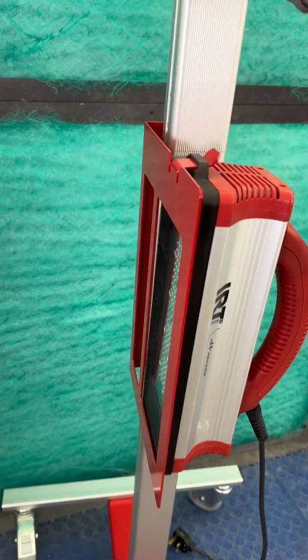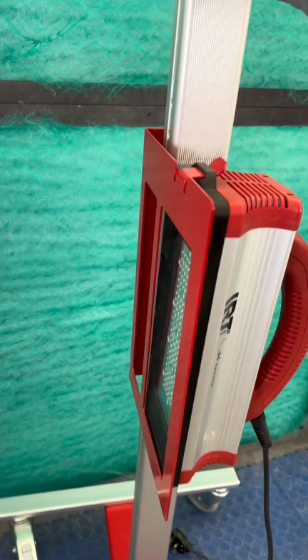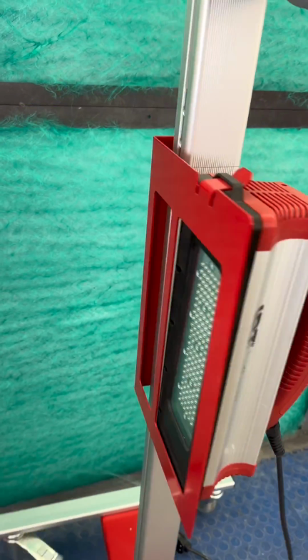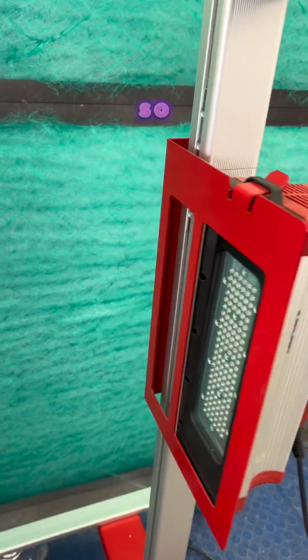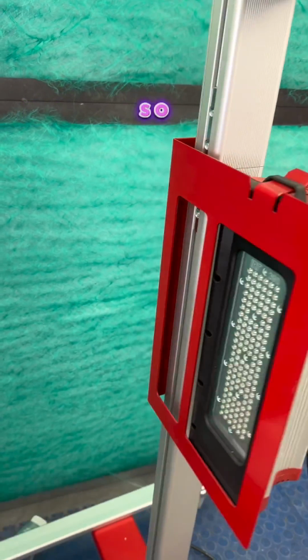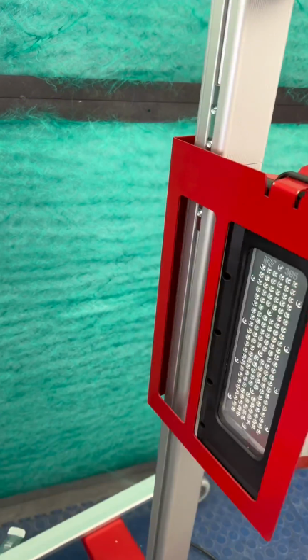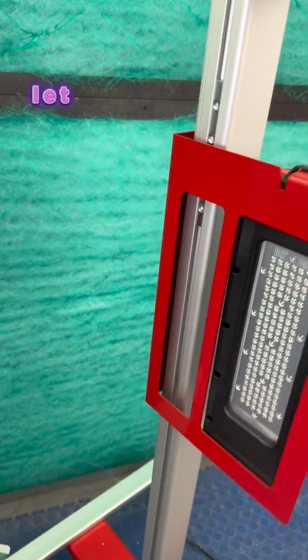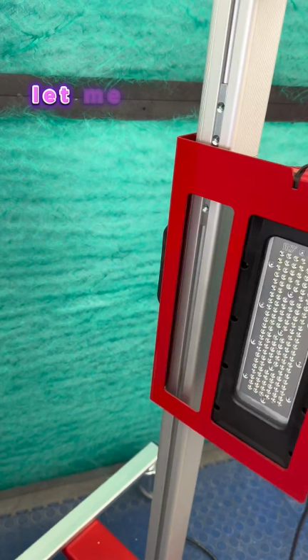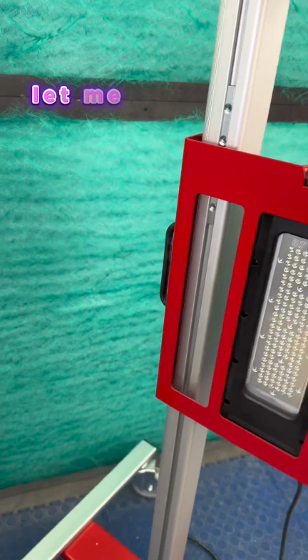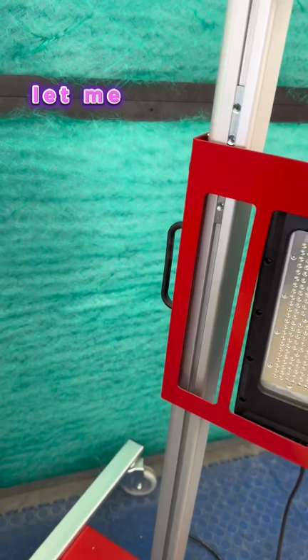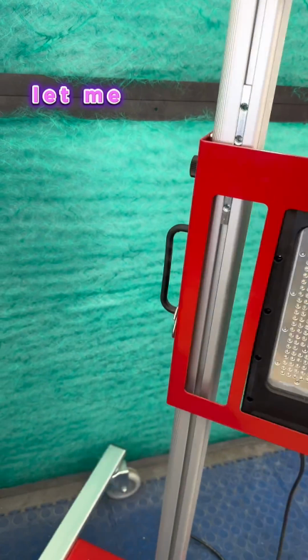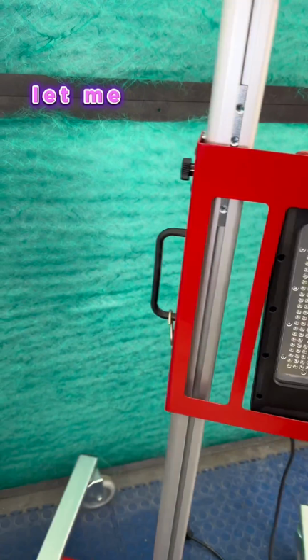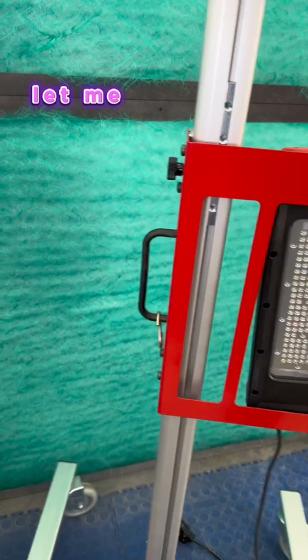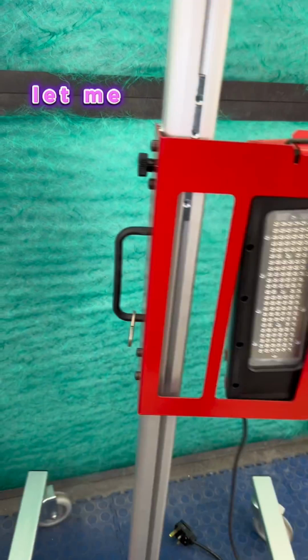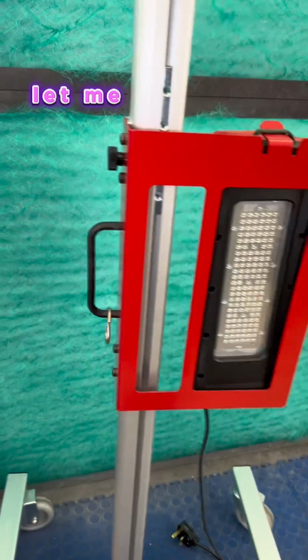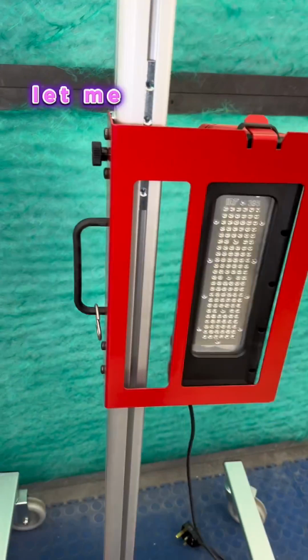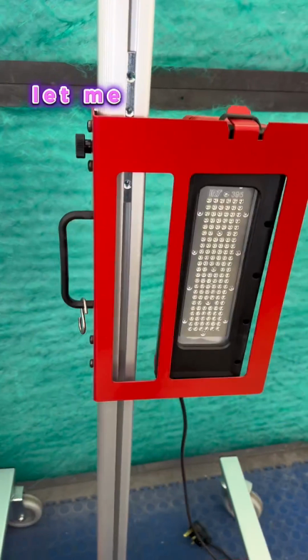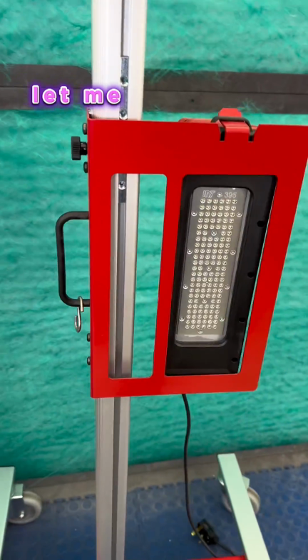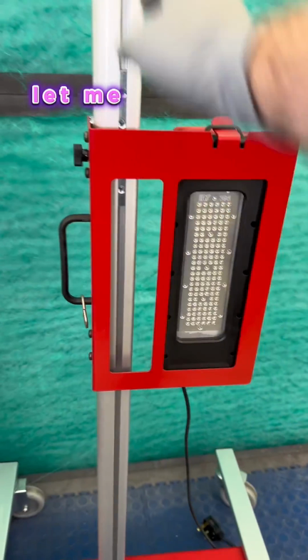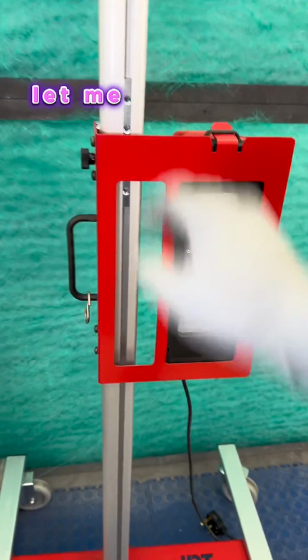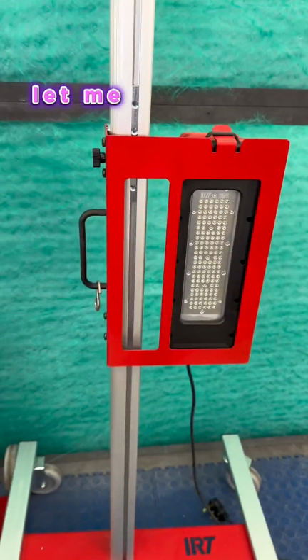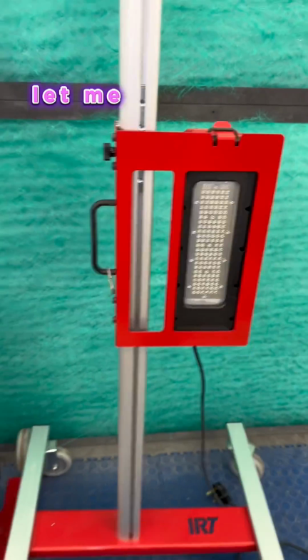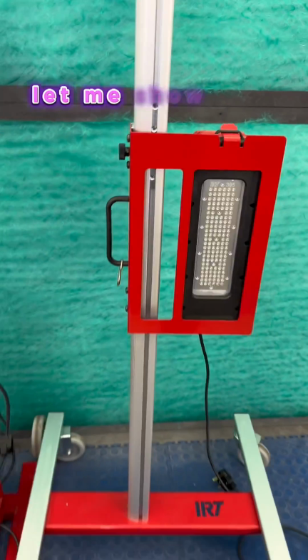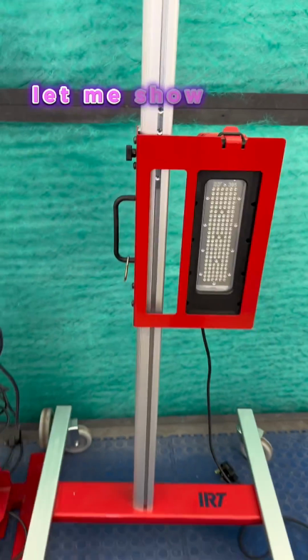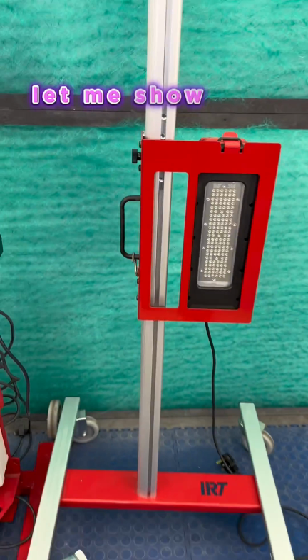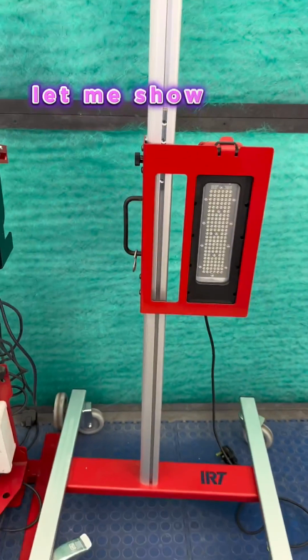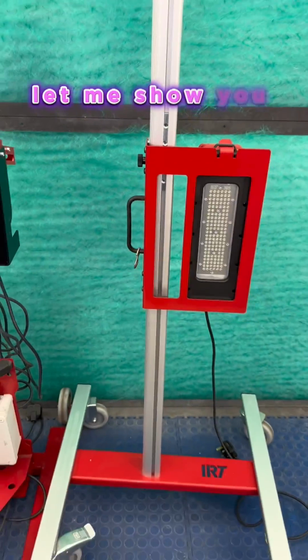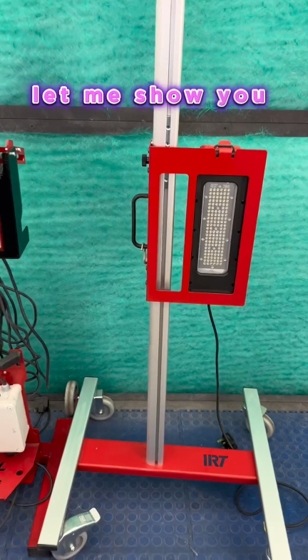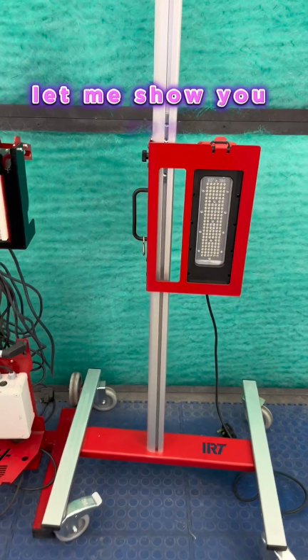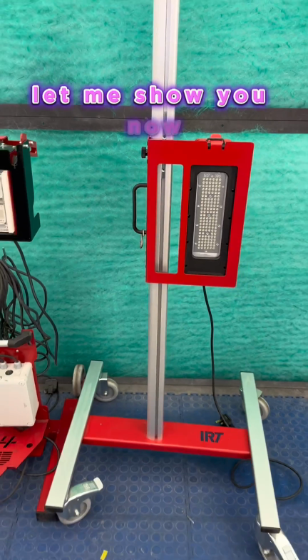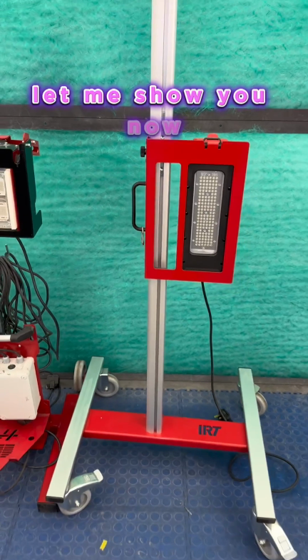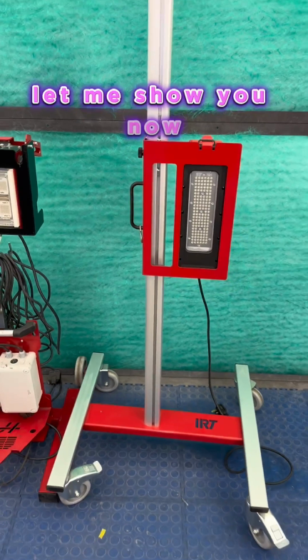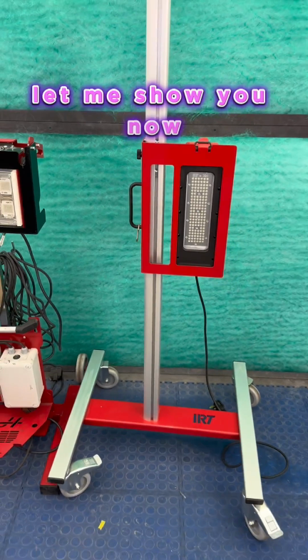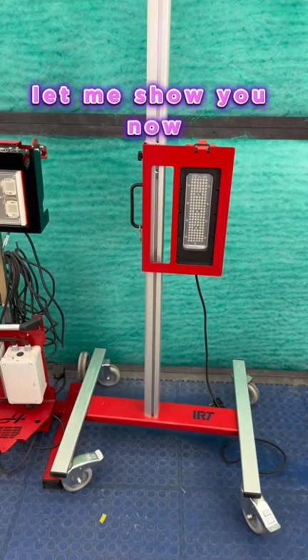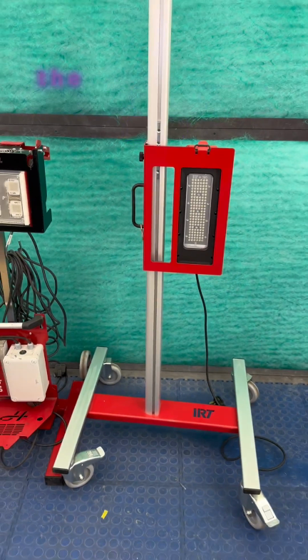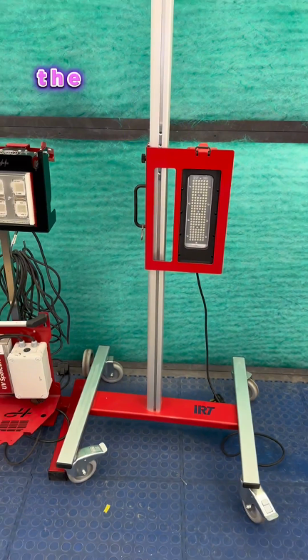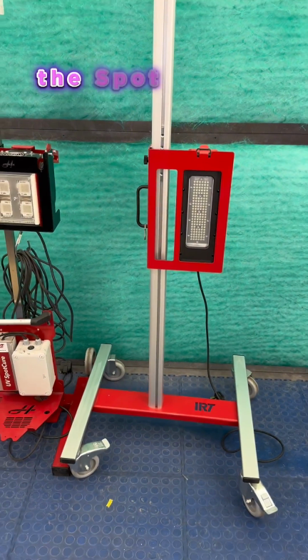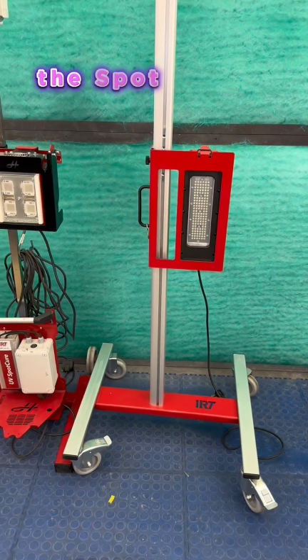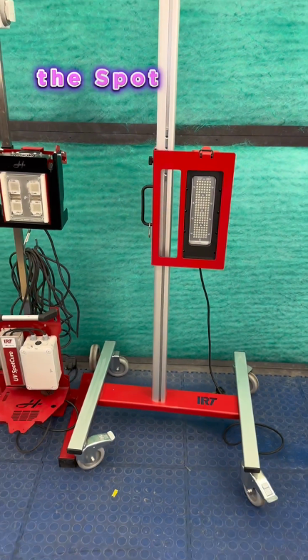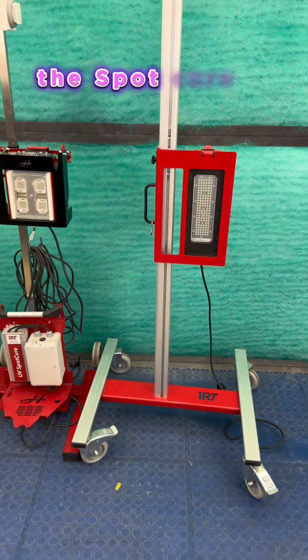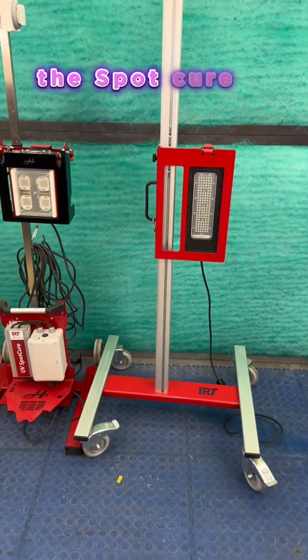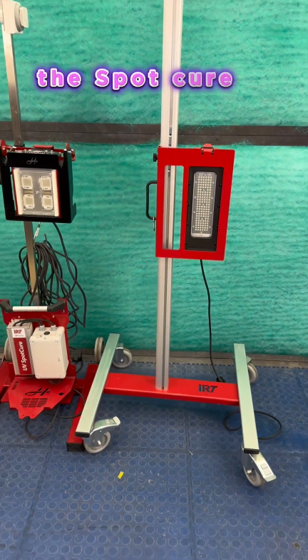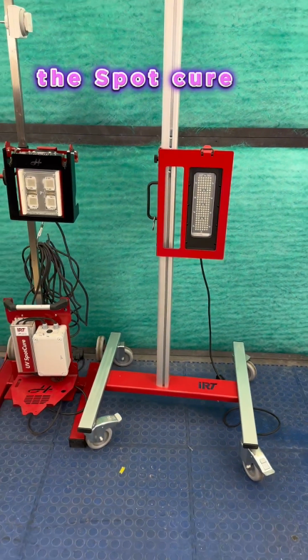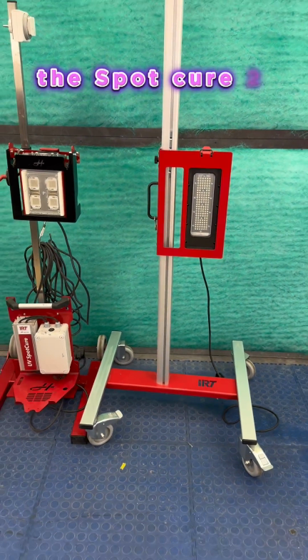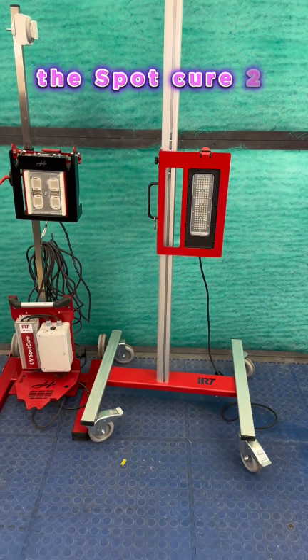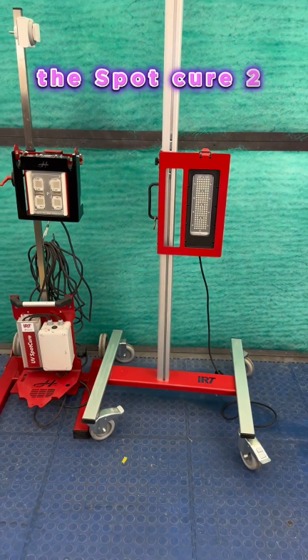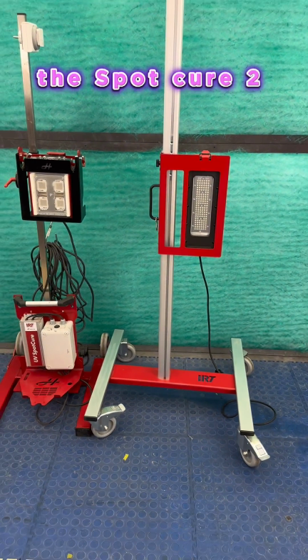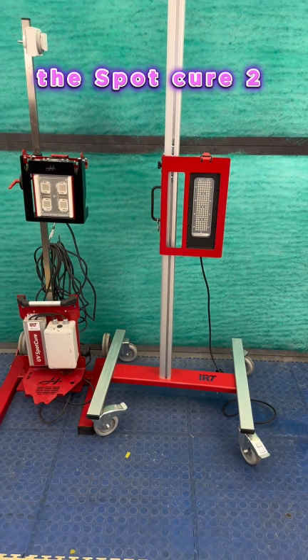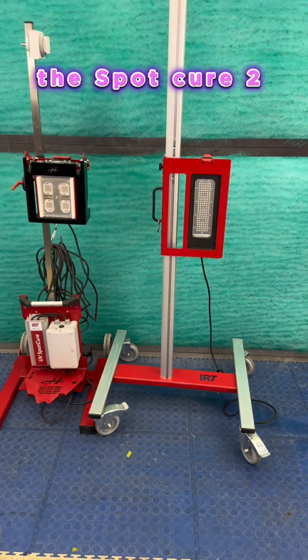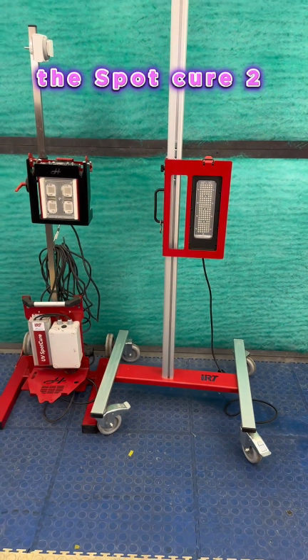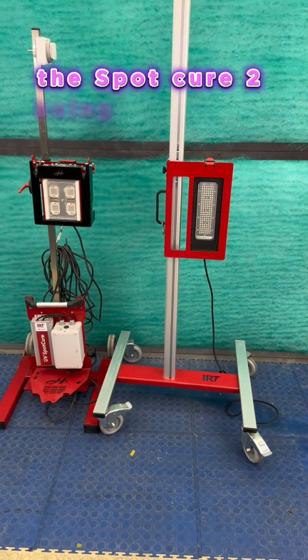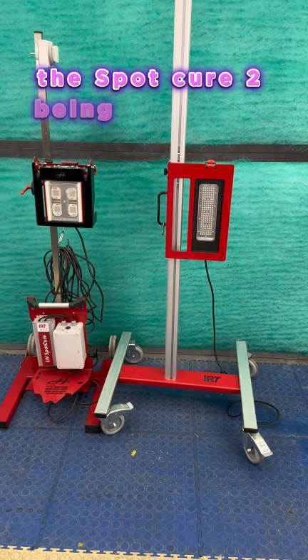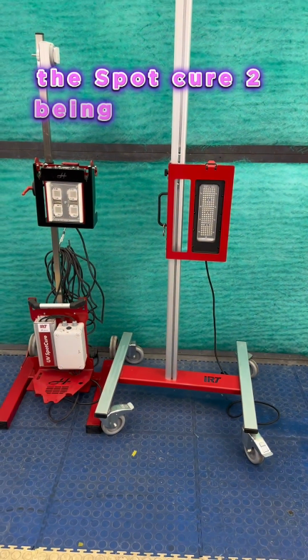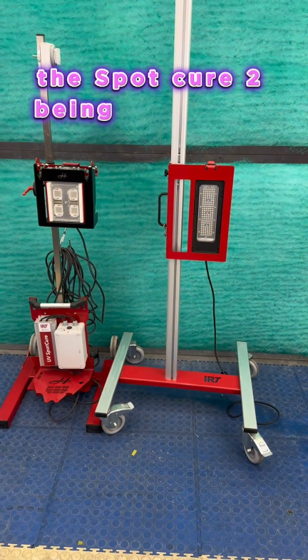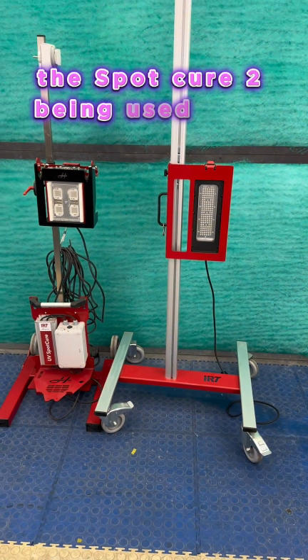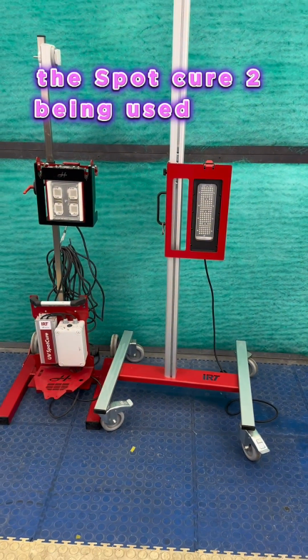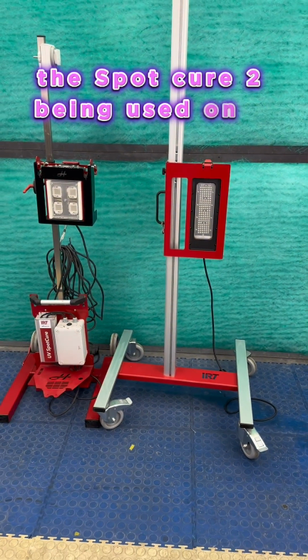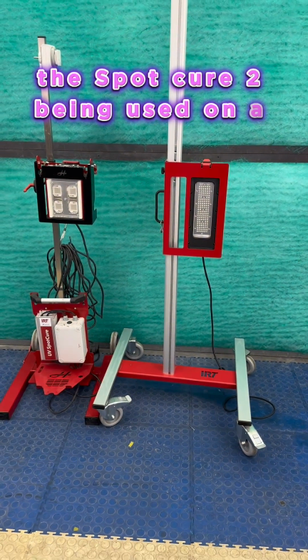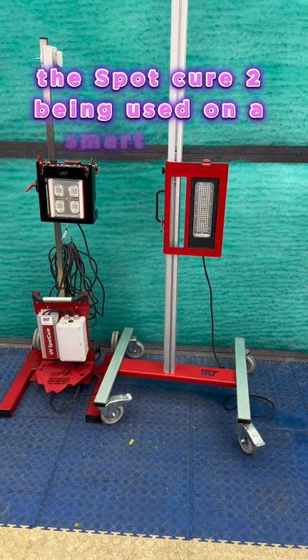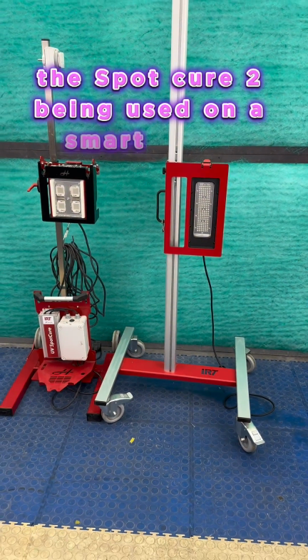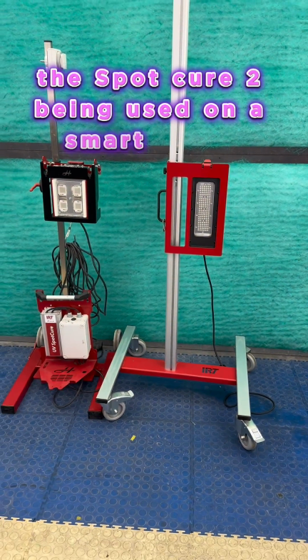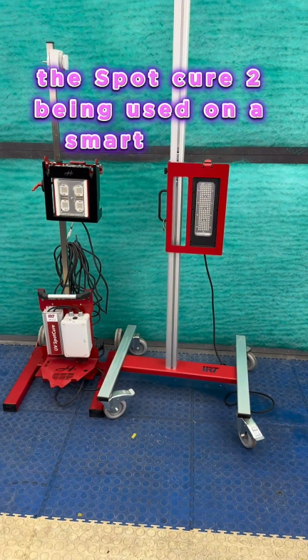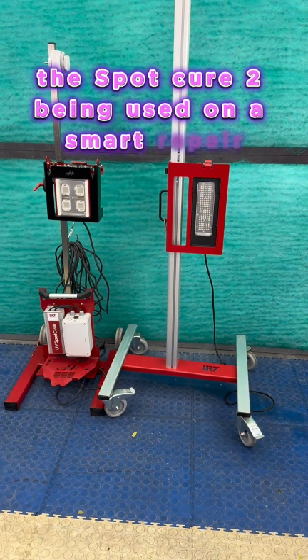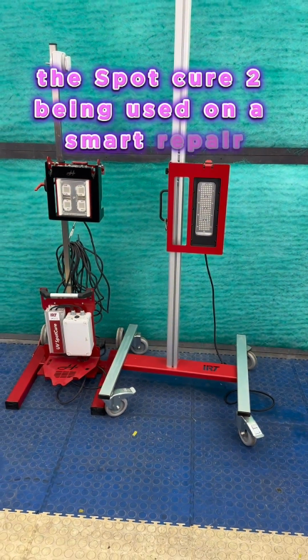So let me show you now the Spot Cure 2 being used on a smart repair.